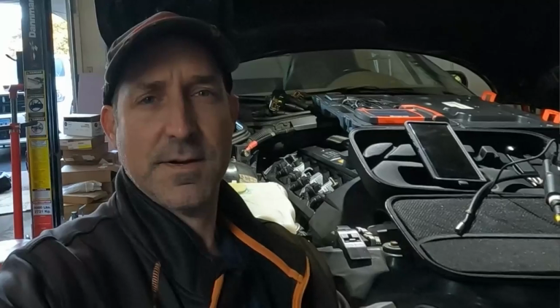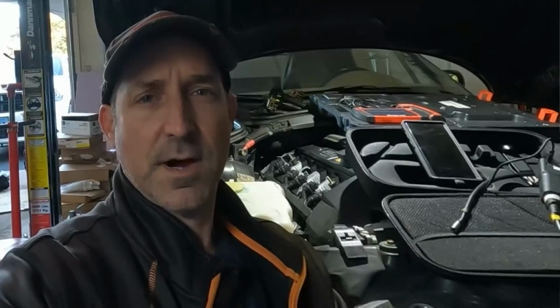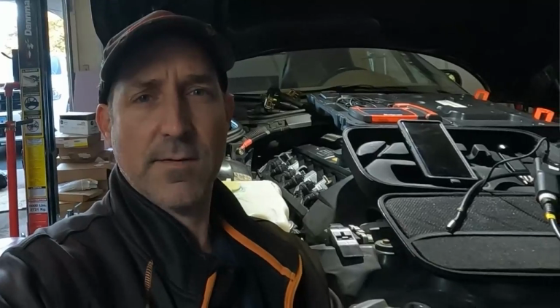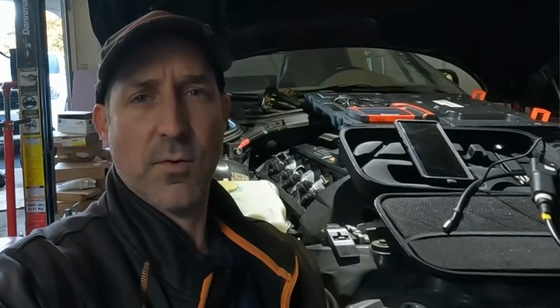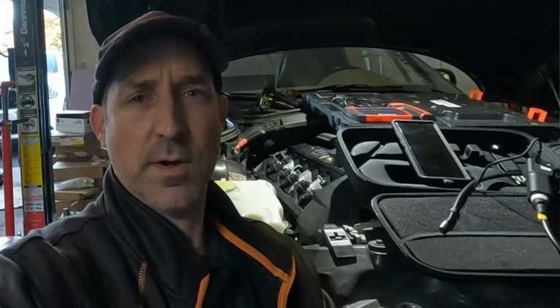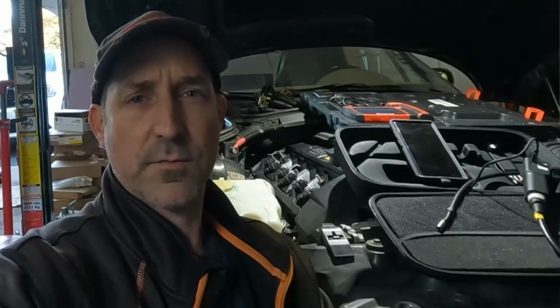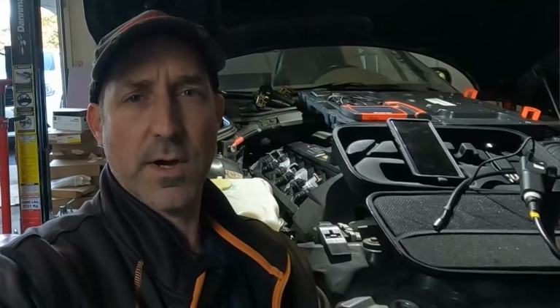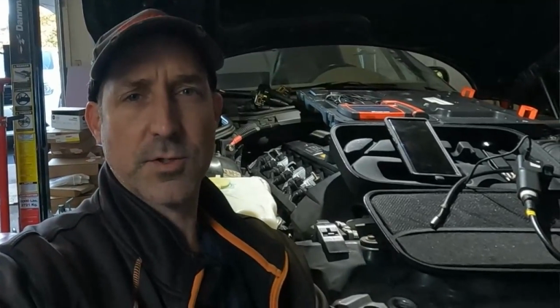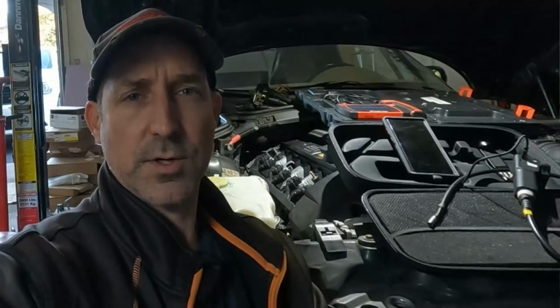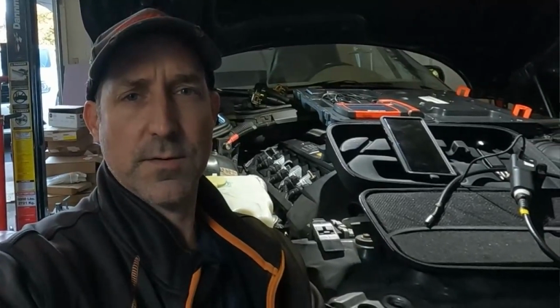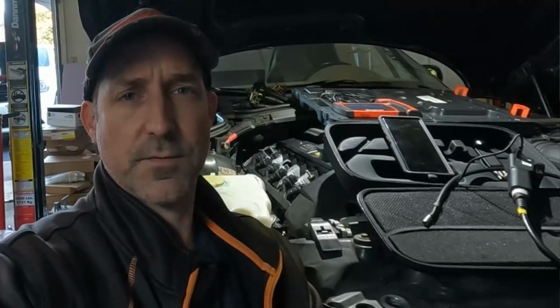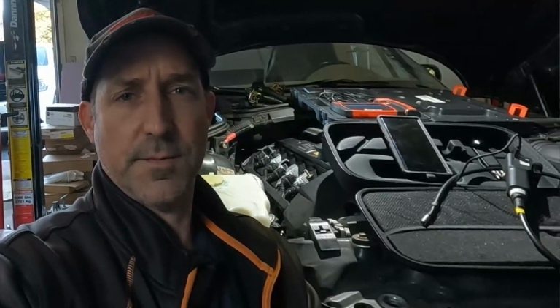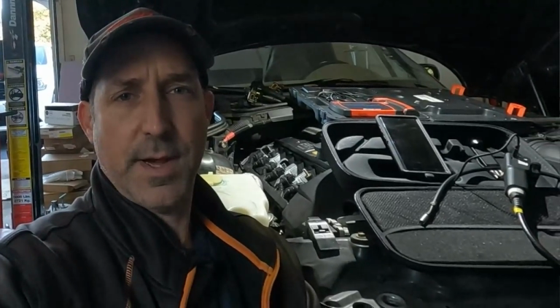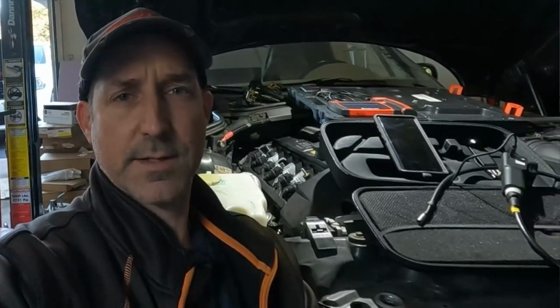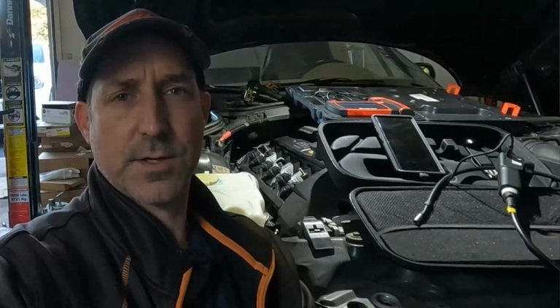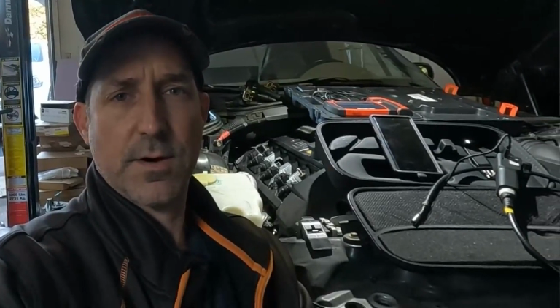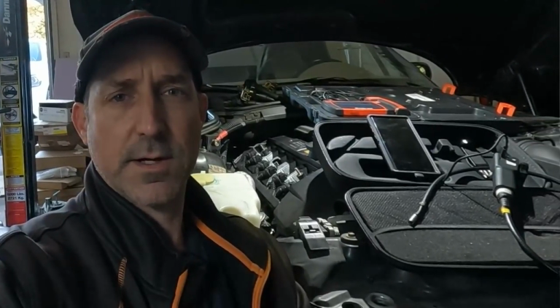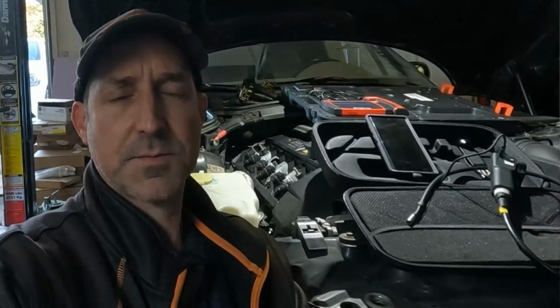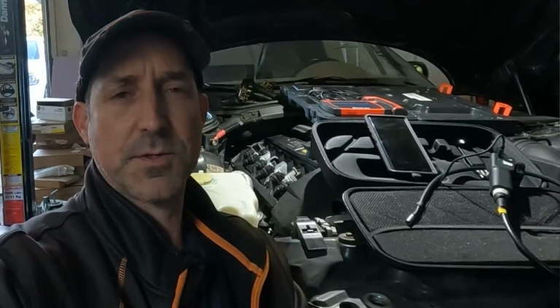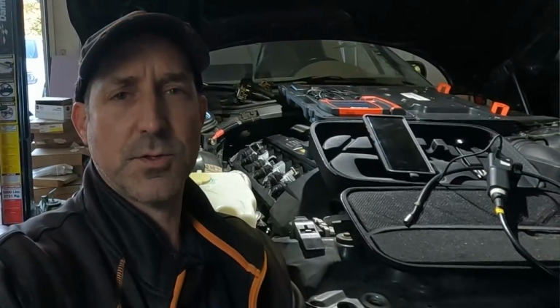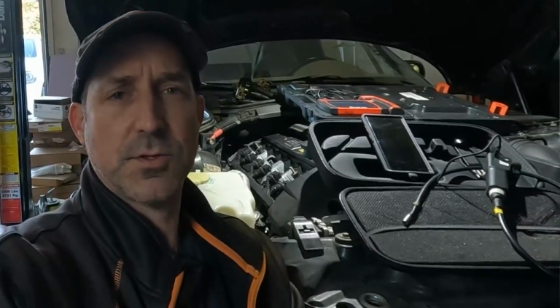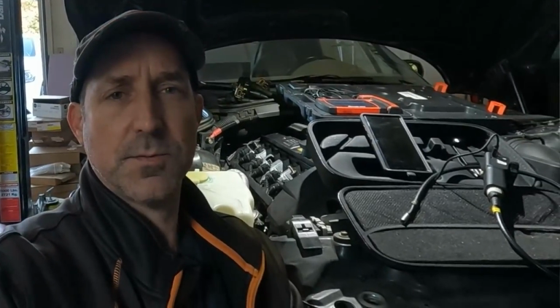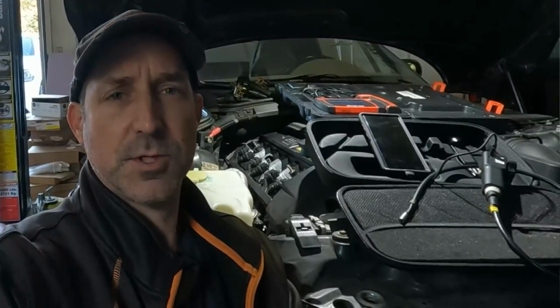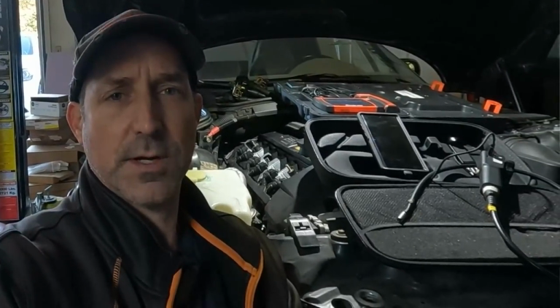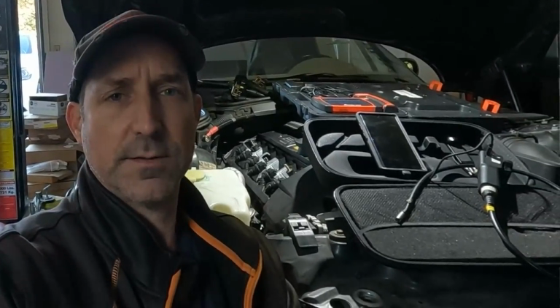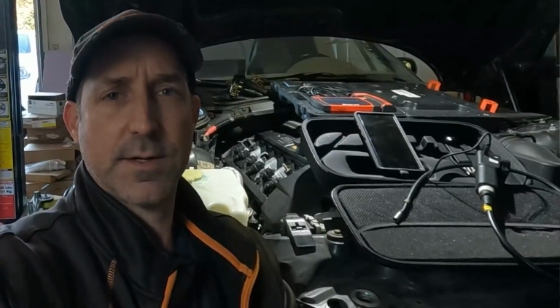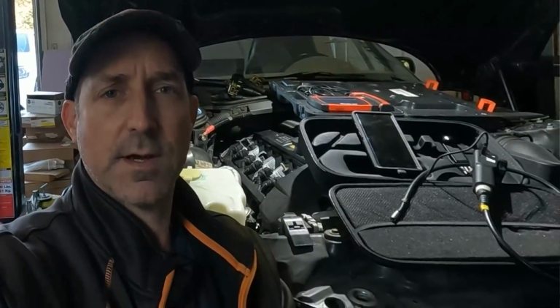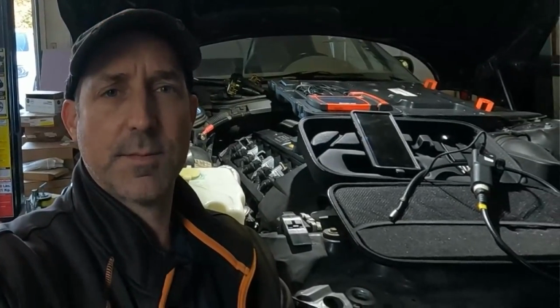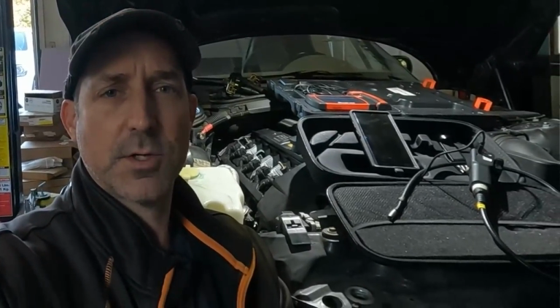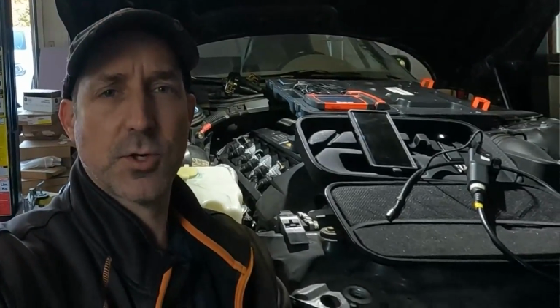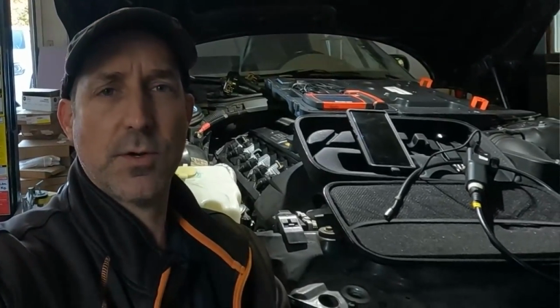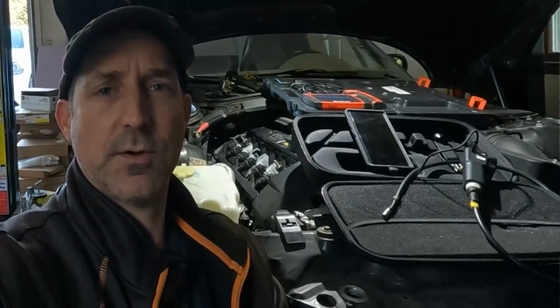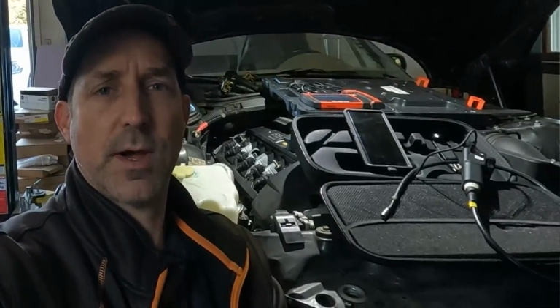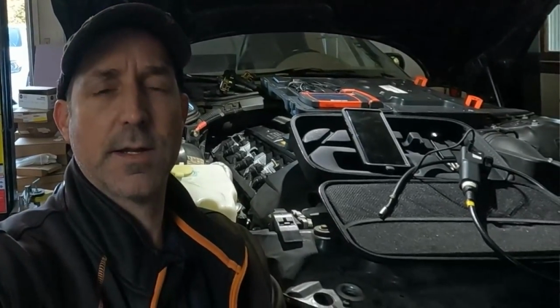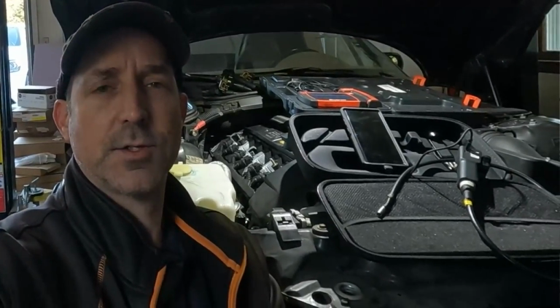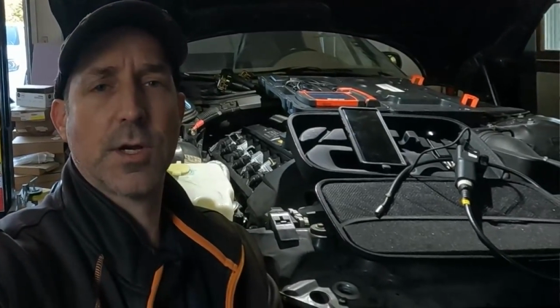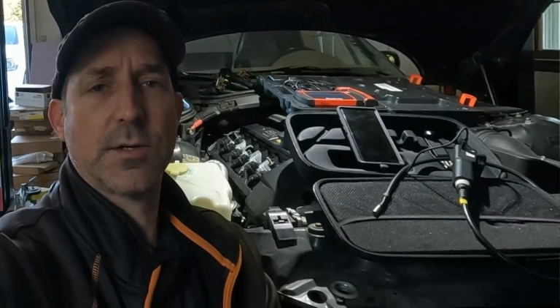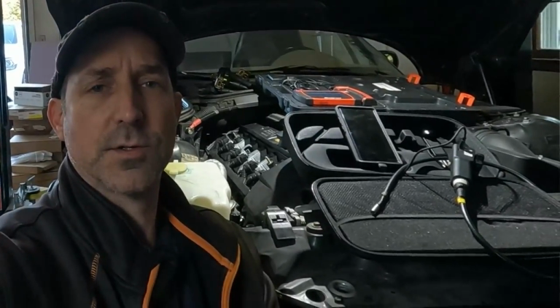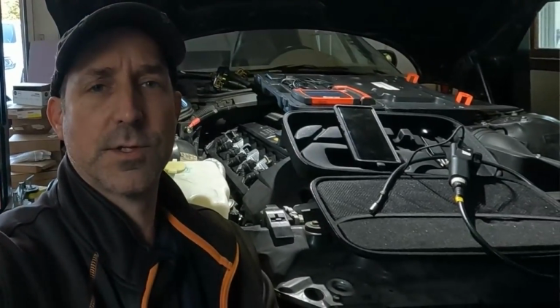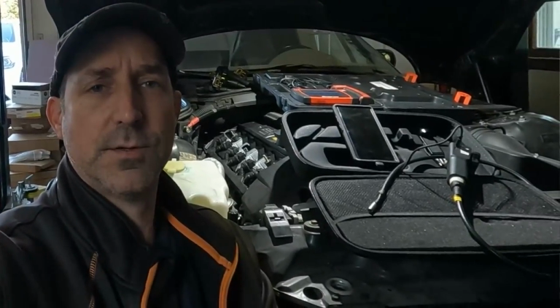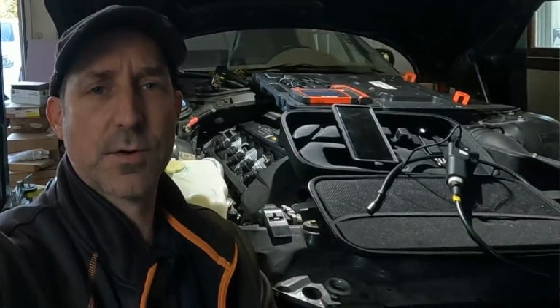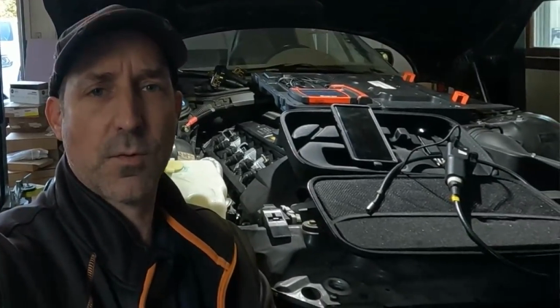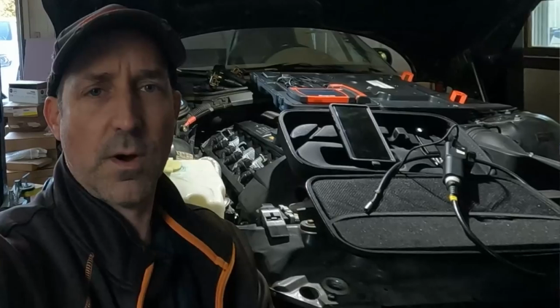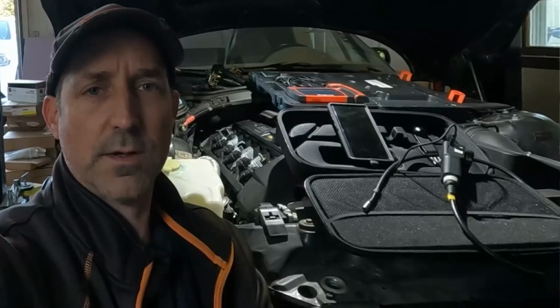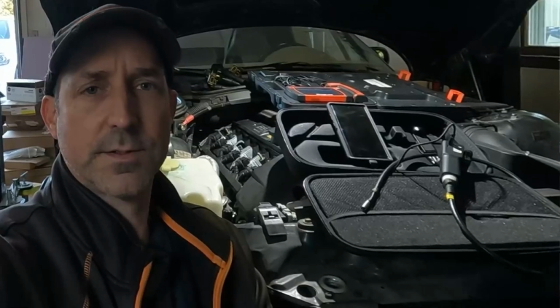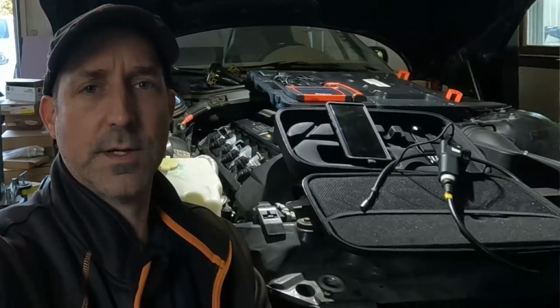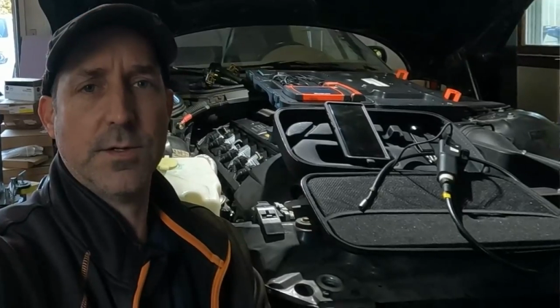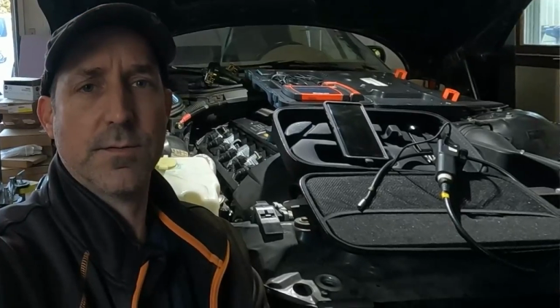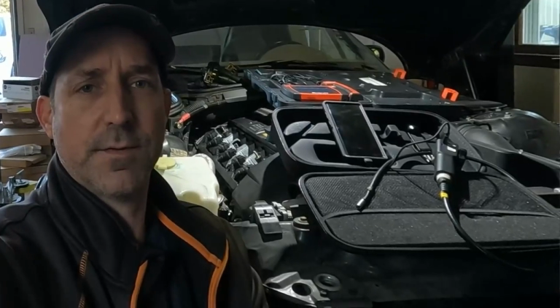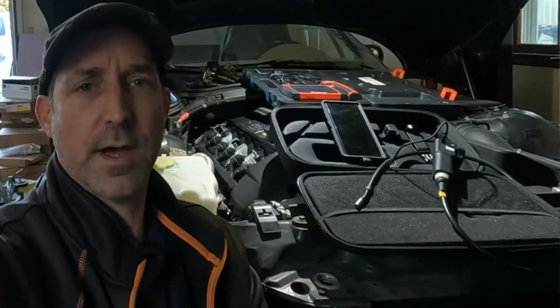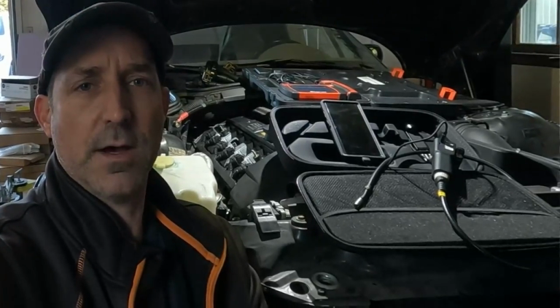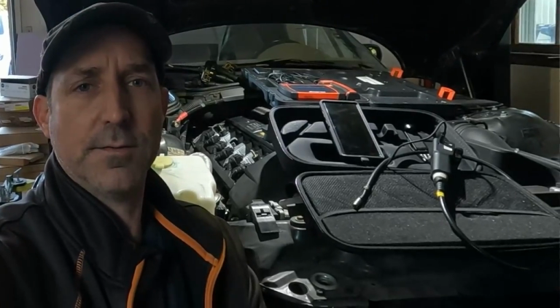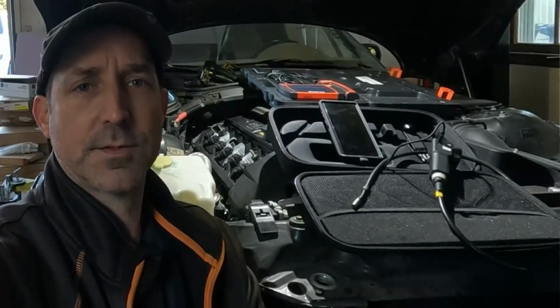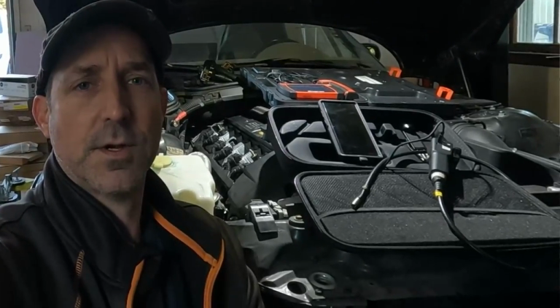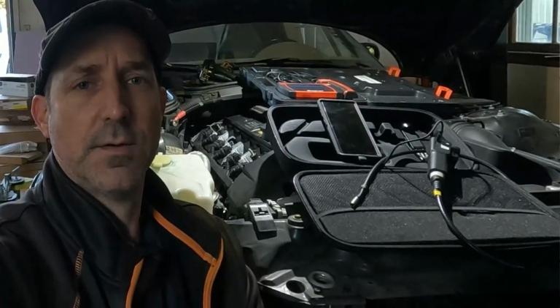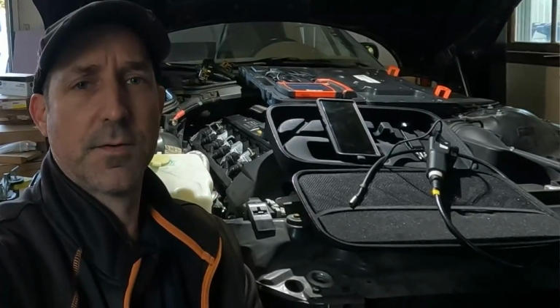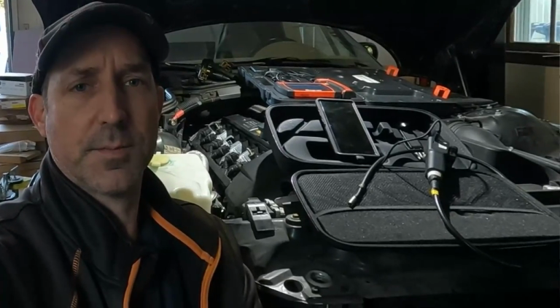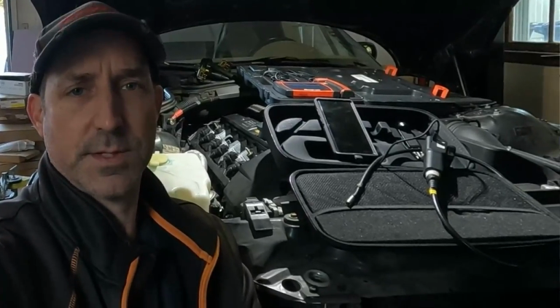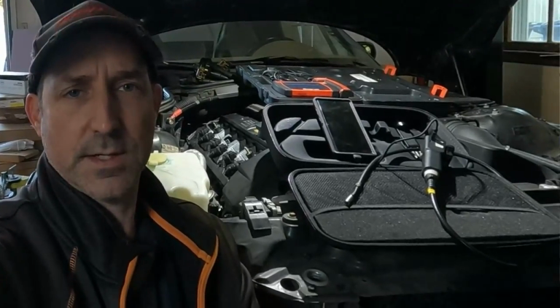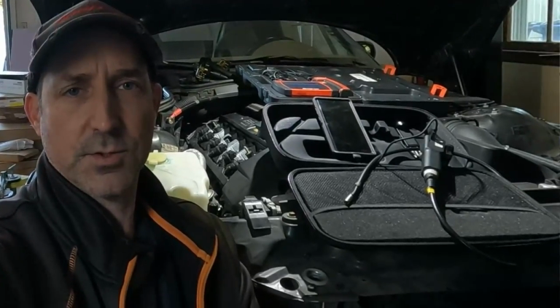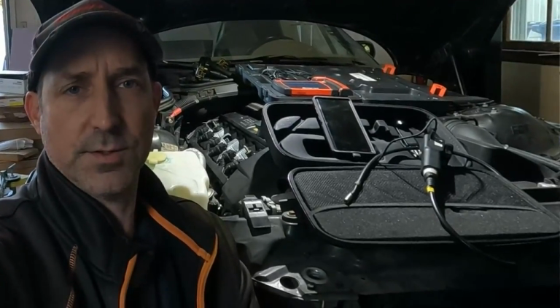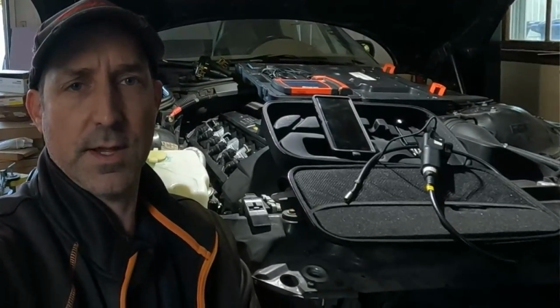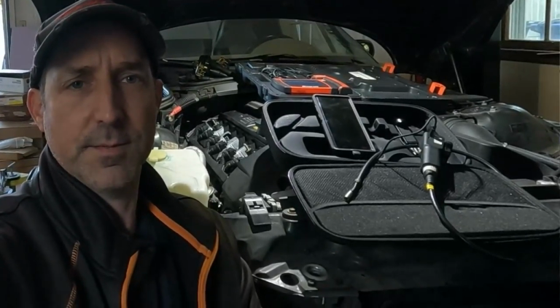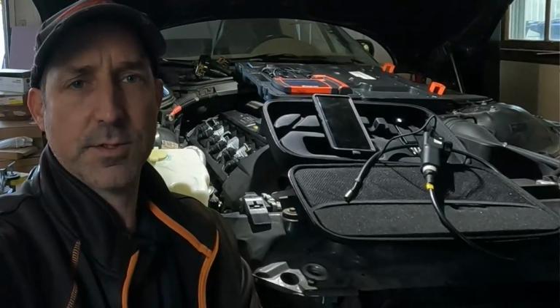Hi everyone, Roger here from Ask the Car Experts YouTube channel. Today I'm going to show you how to check your cylinder walls and your valves for potential damage.